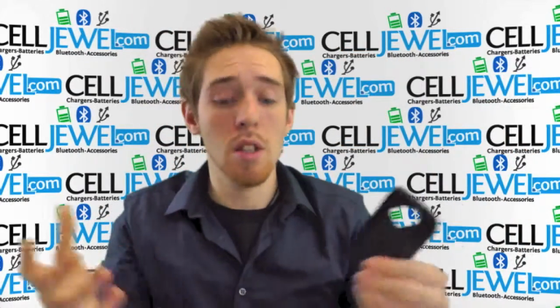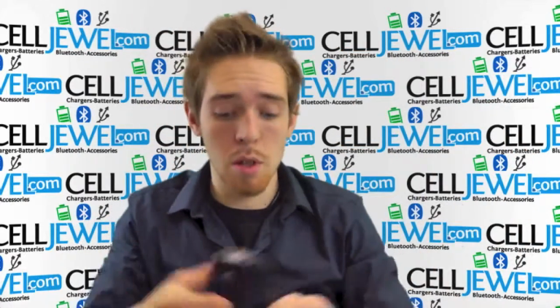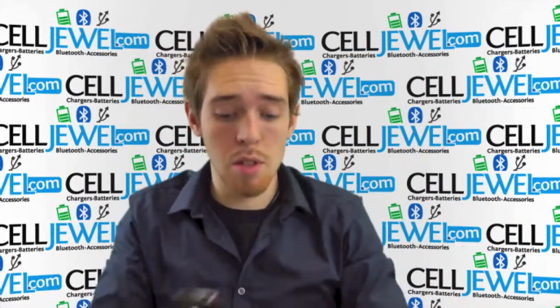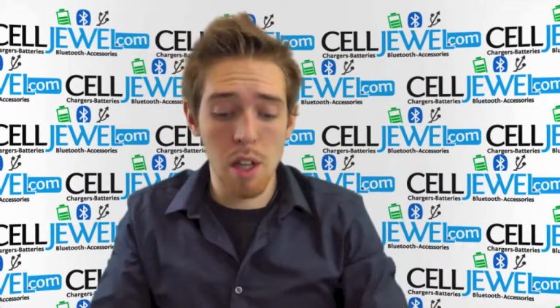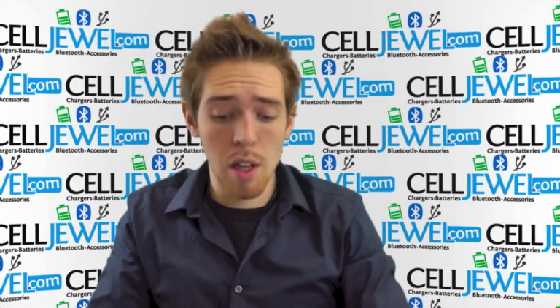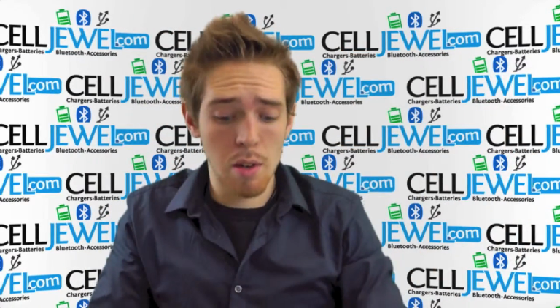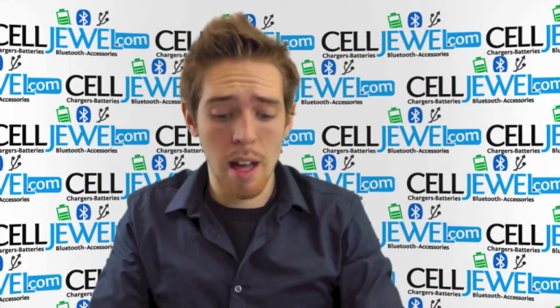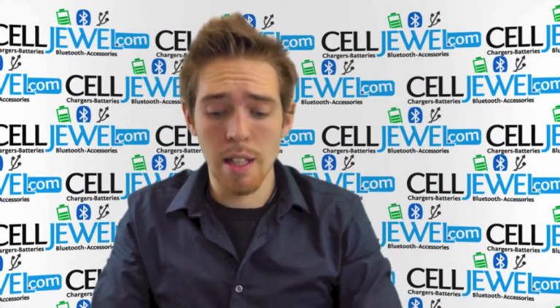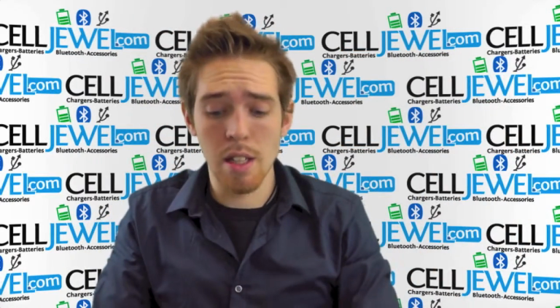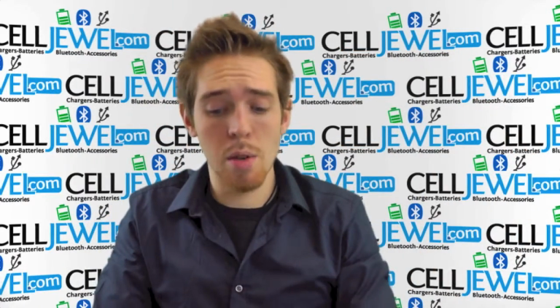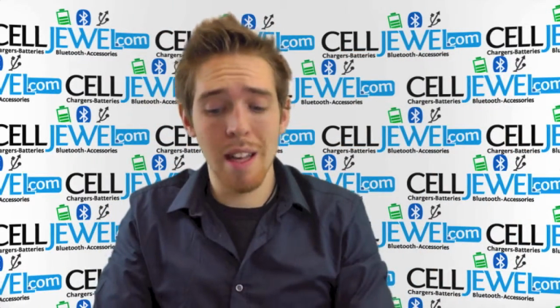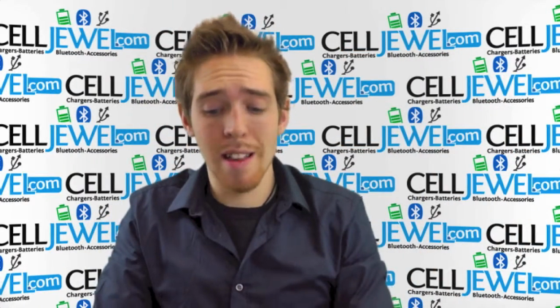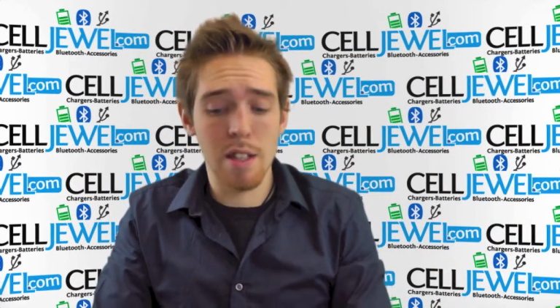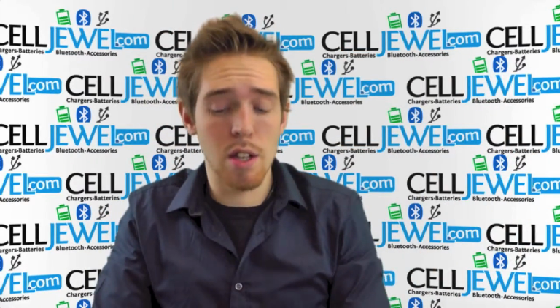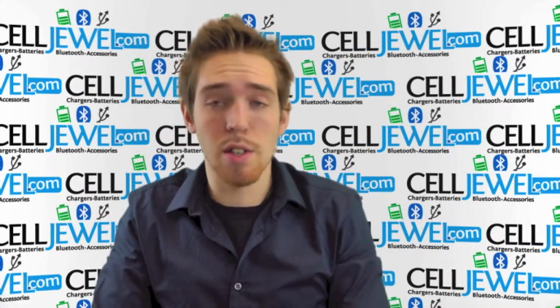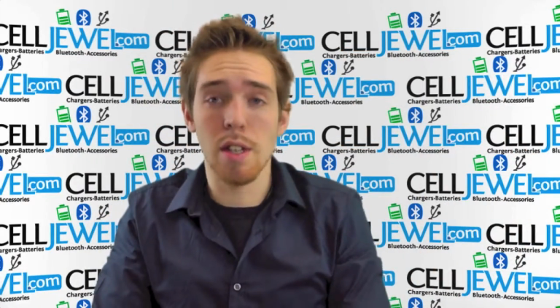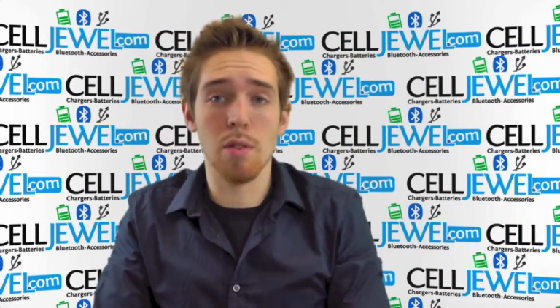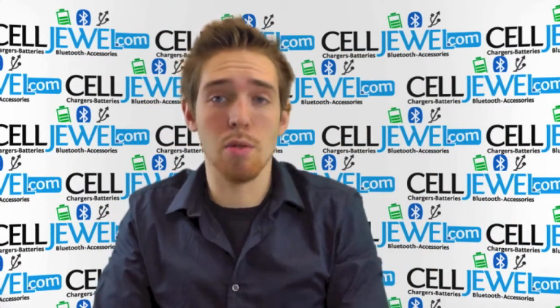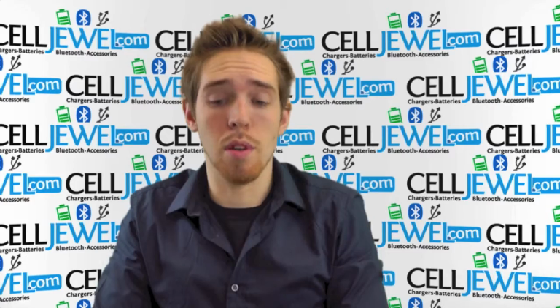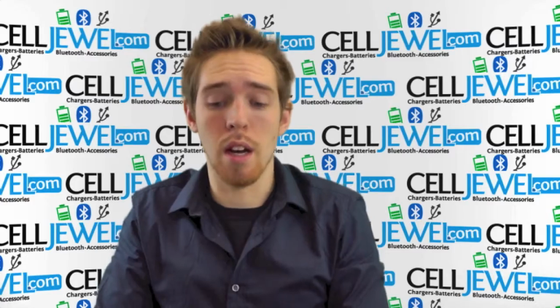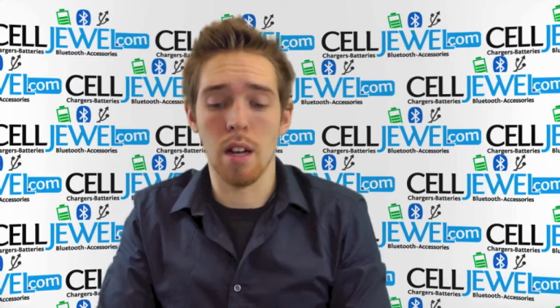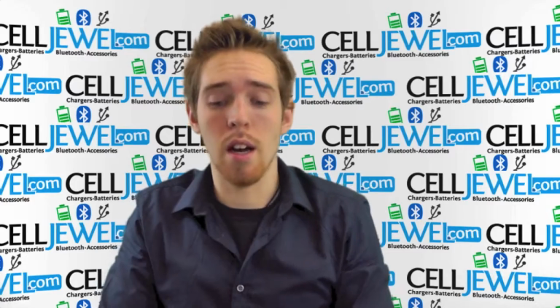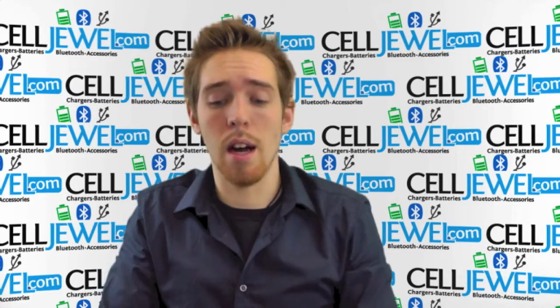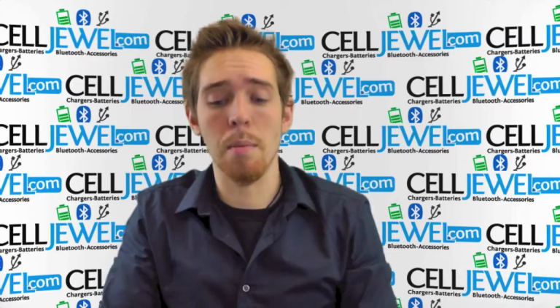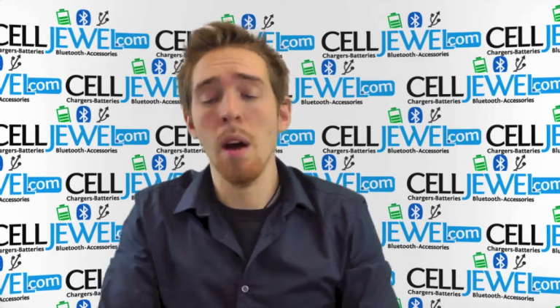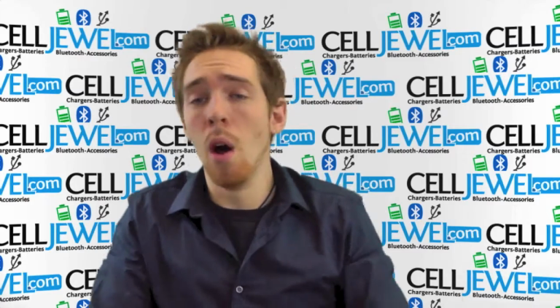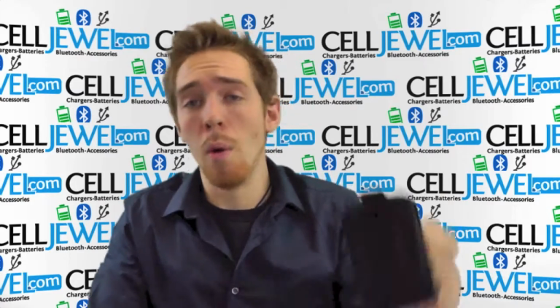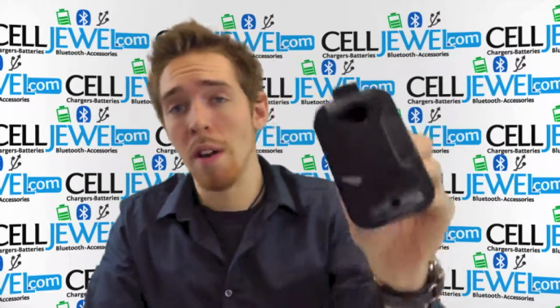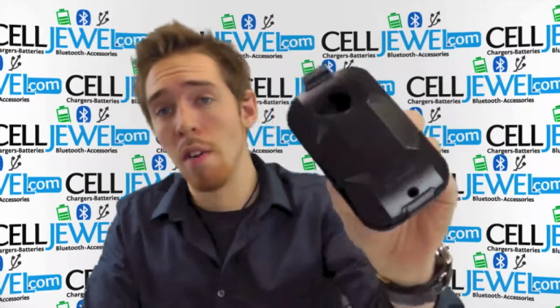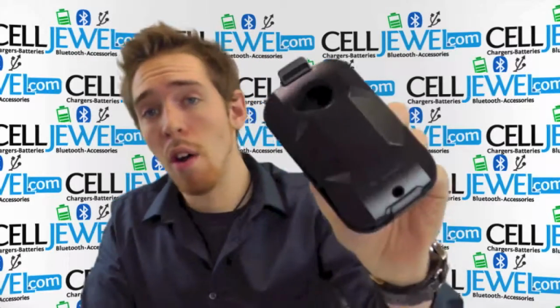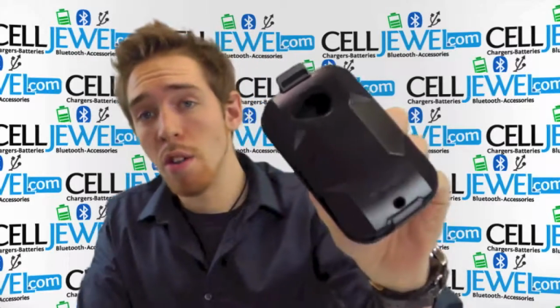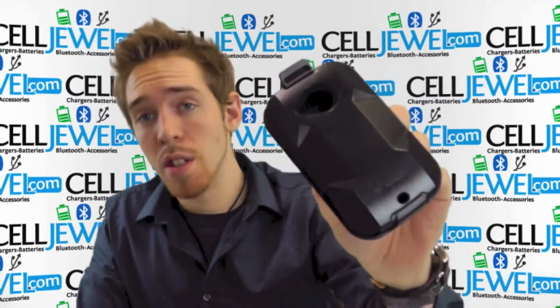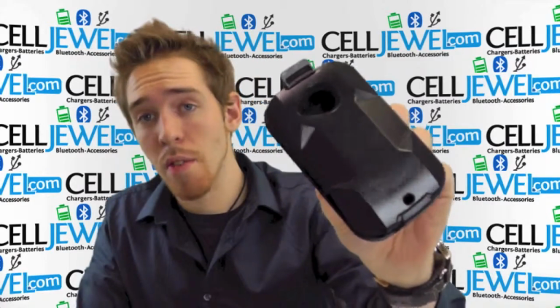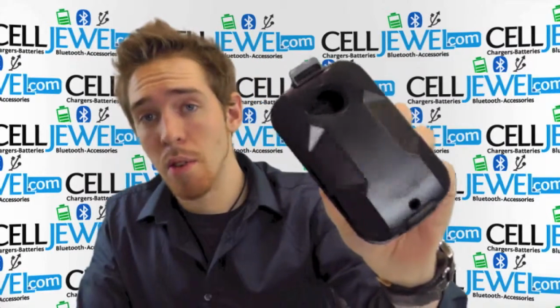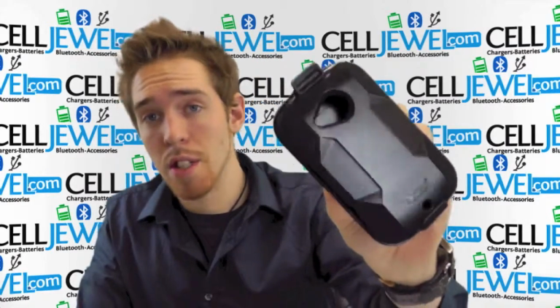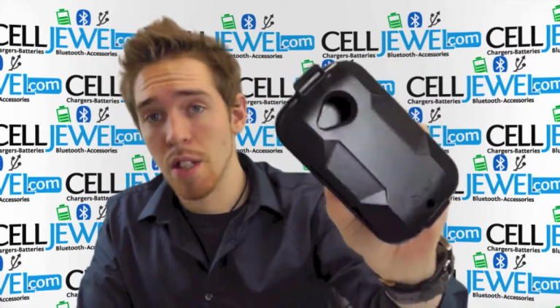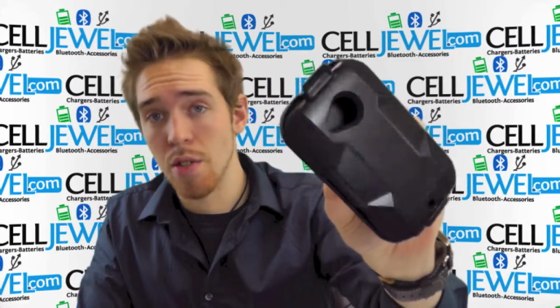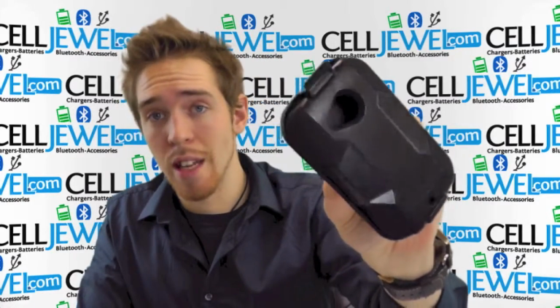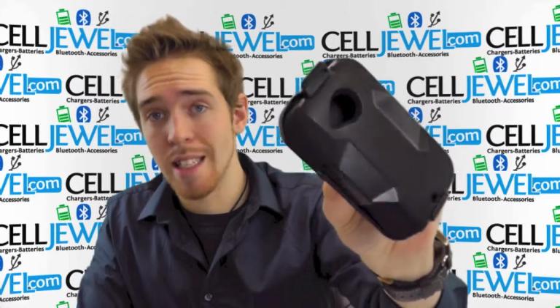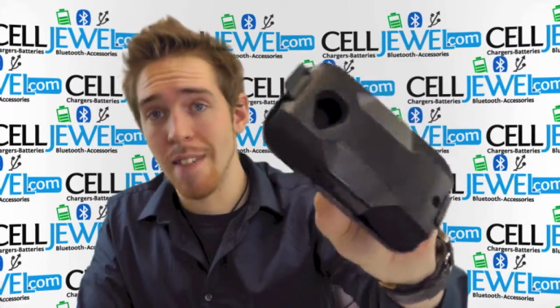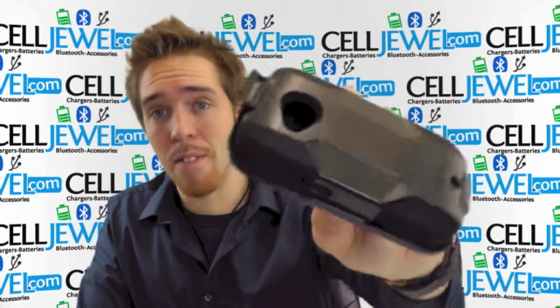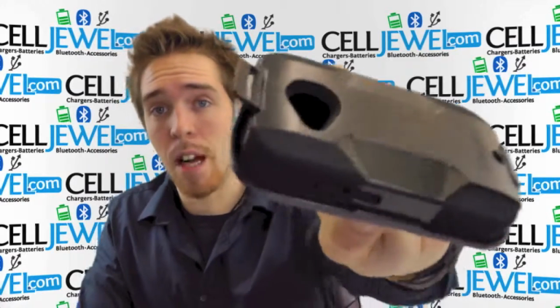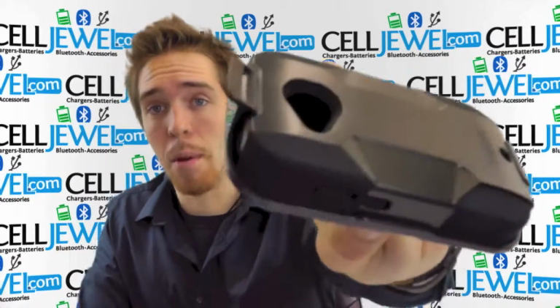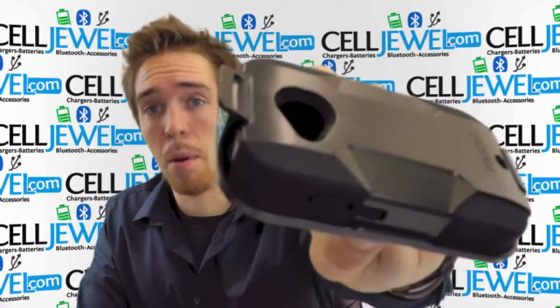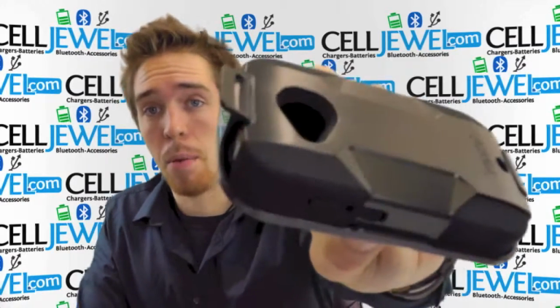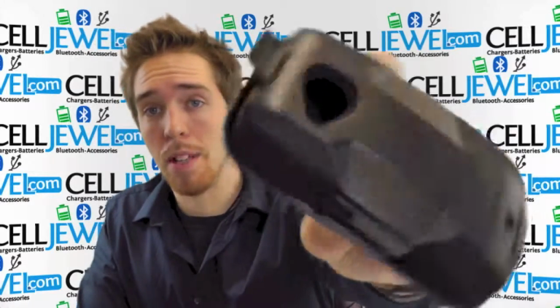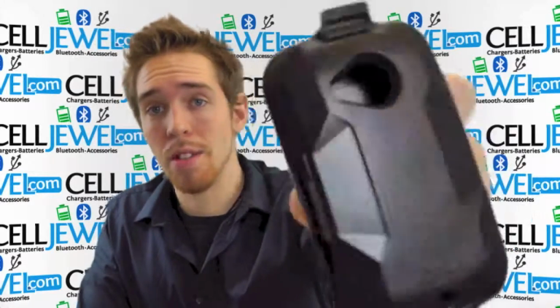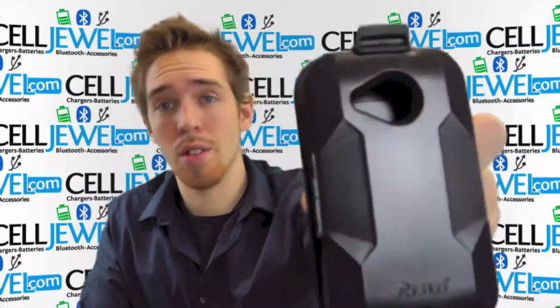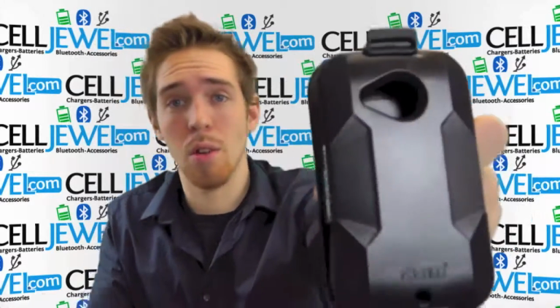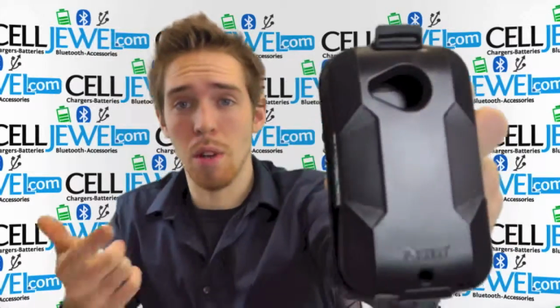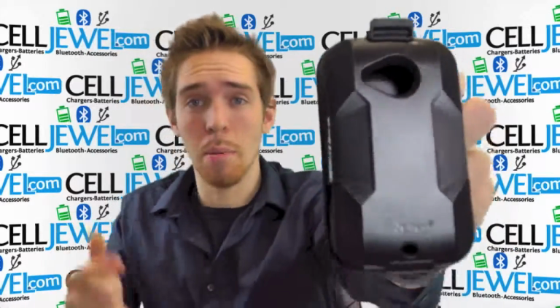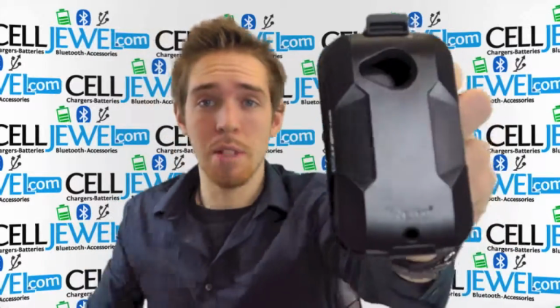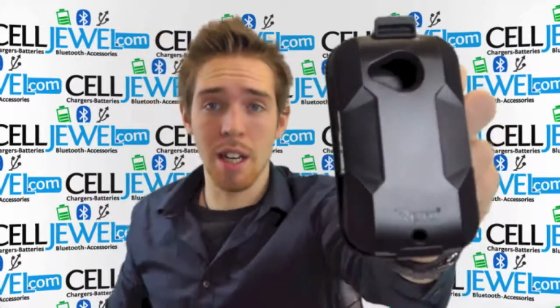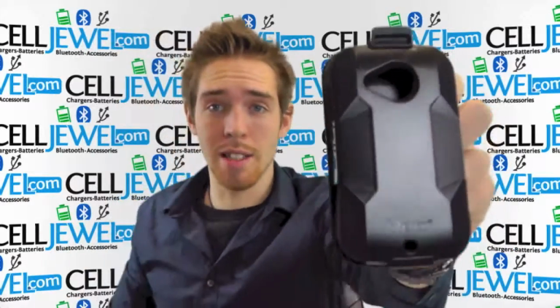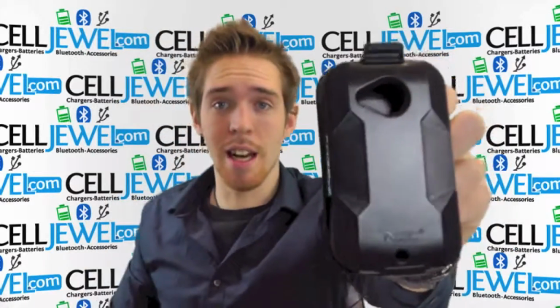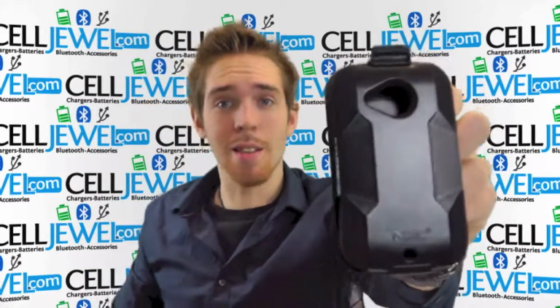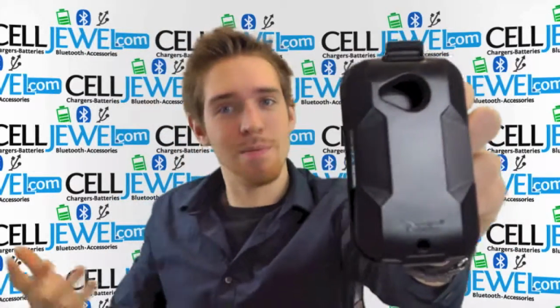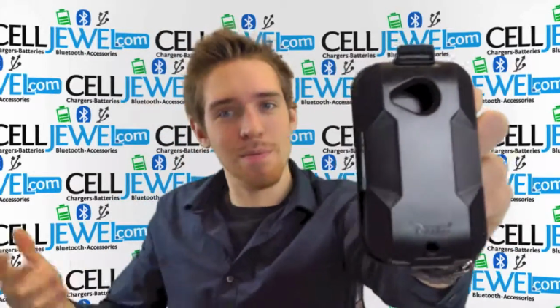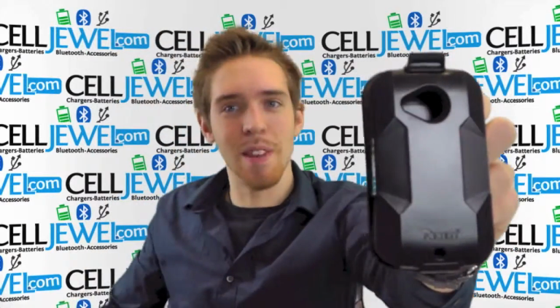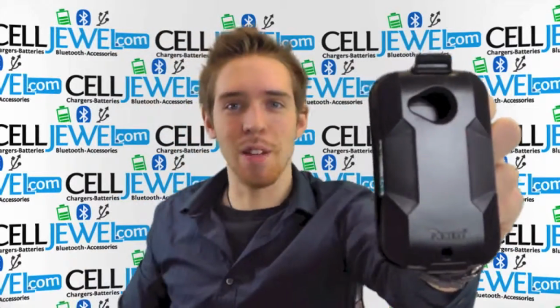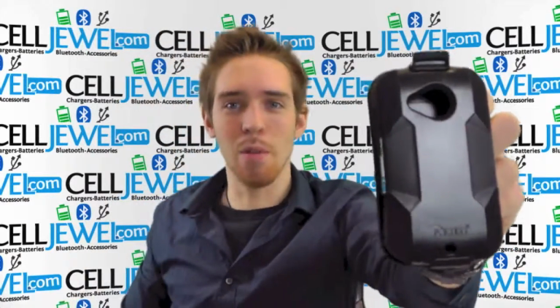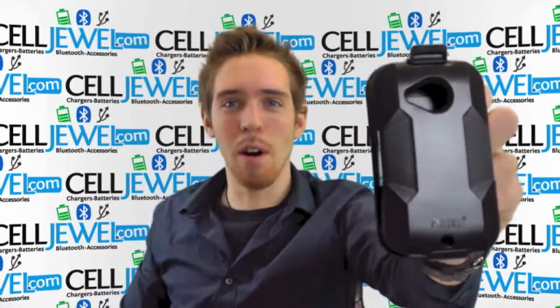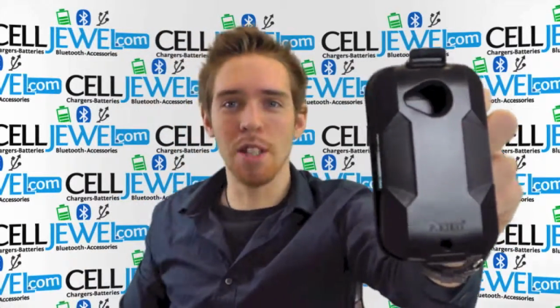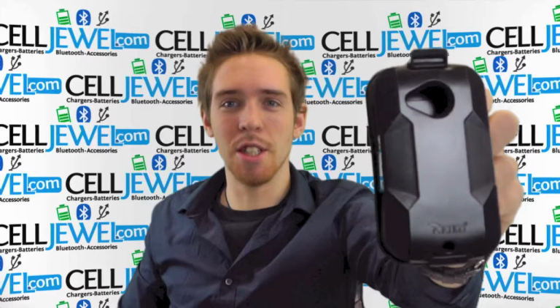So it's a good little case and you can get this on celljule.com. We have all your cell phone accessory needs at phenomenal prices, so come and check us out. Thanks for watching.